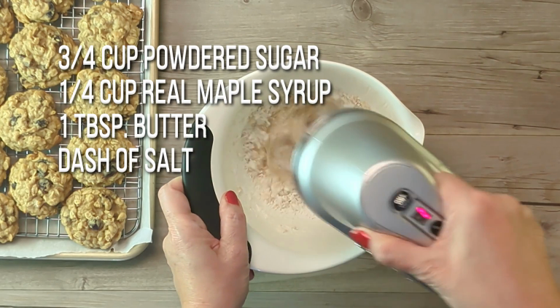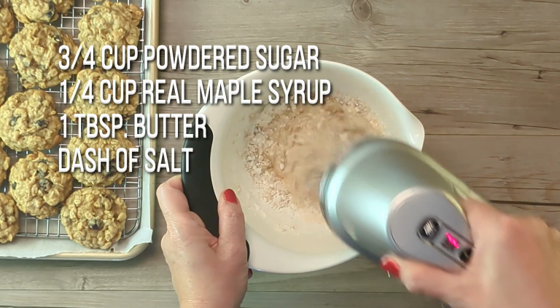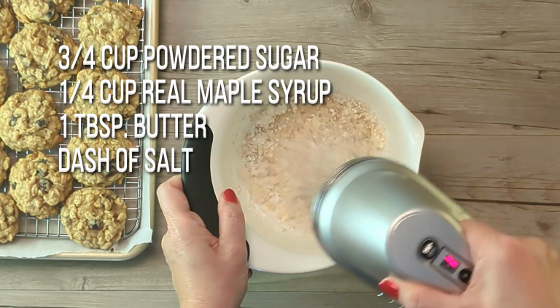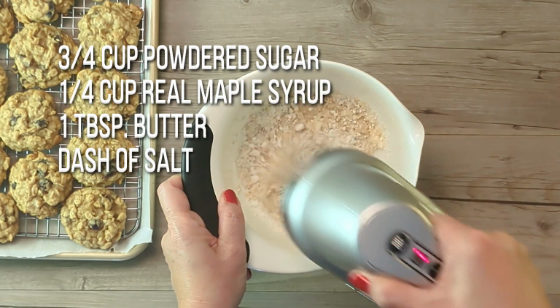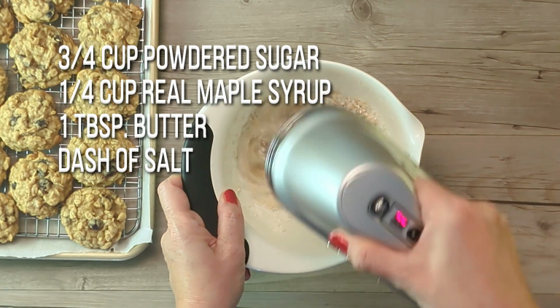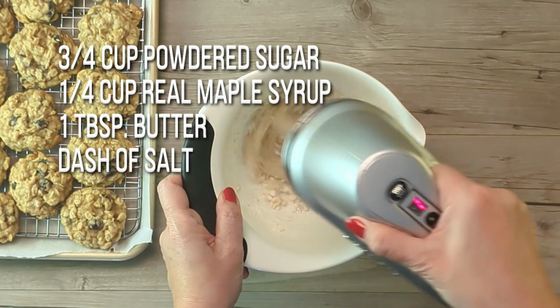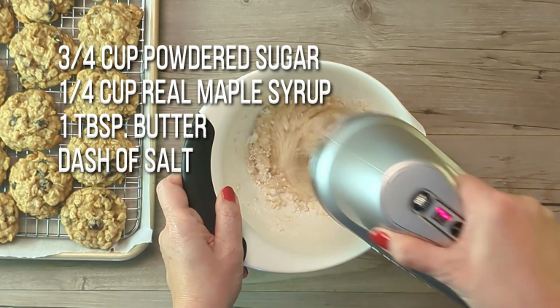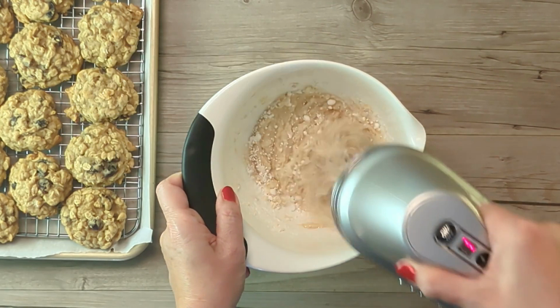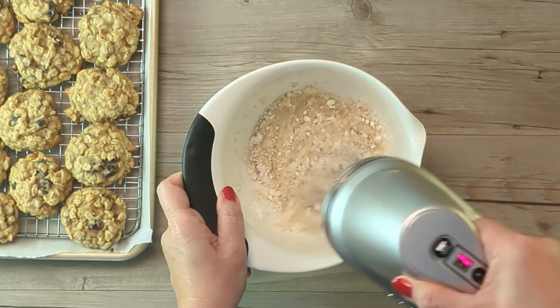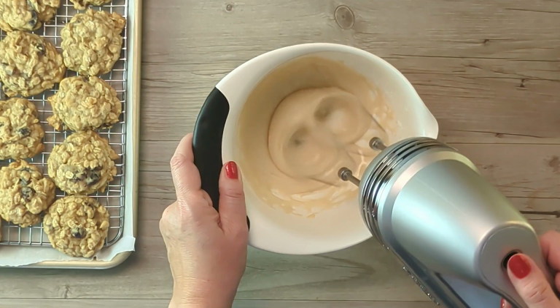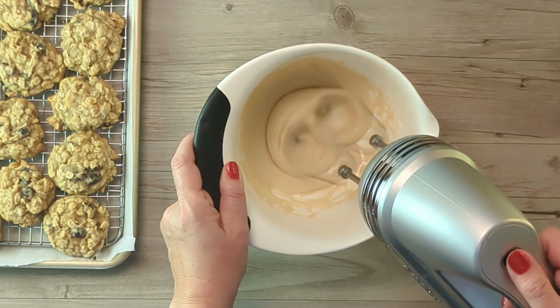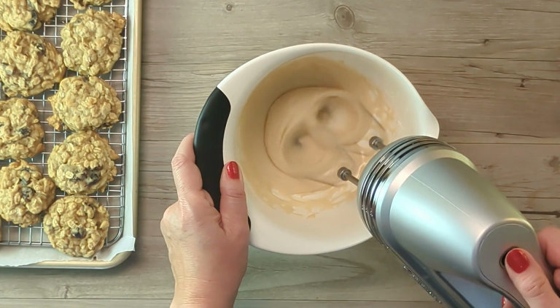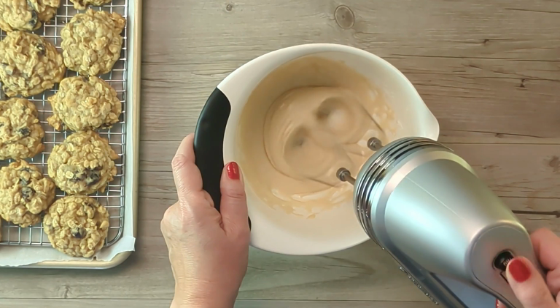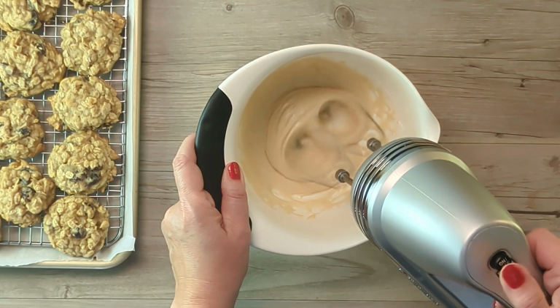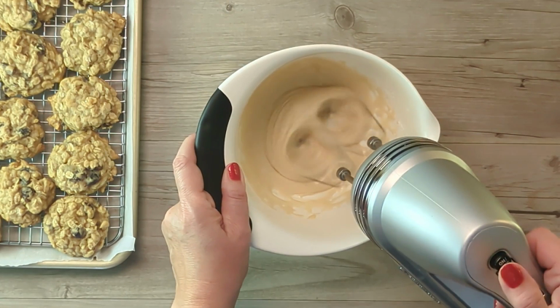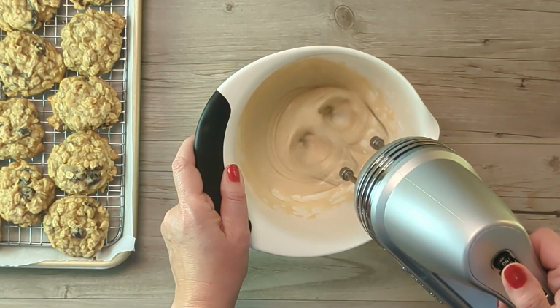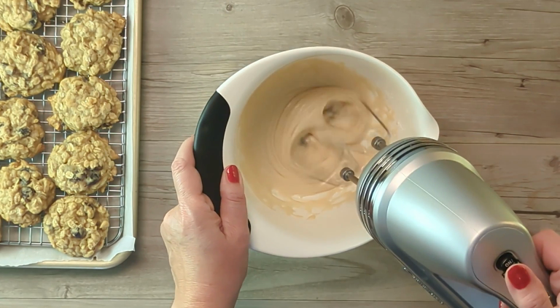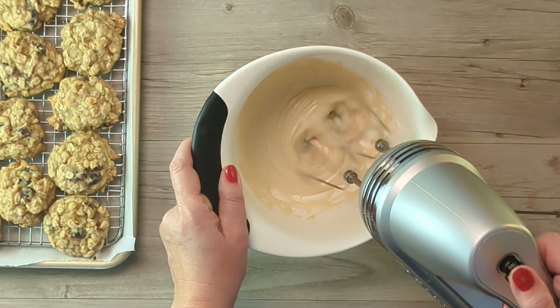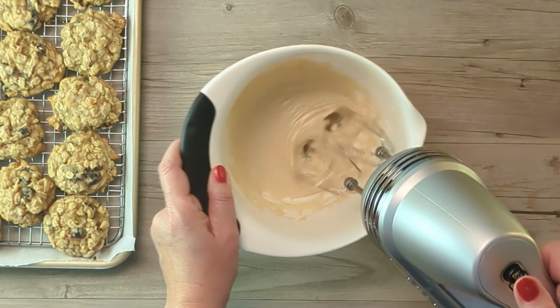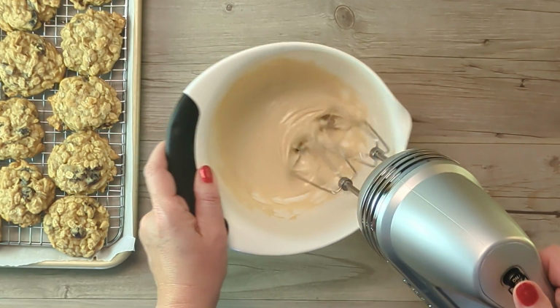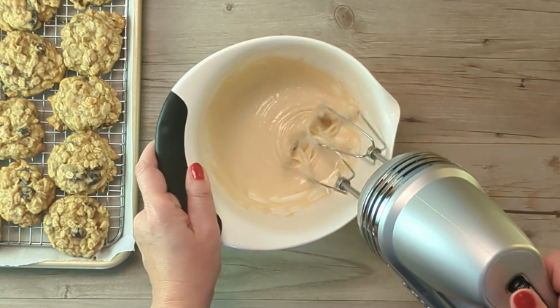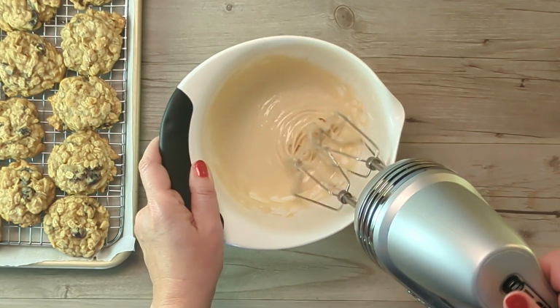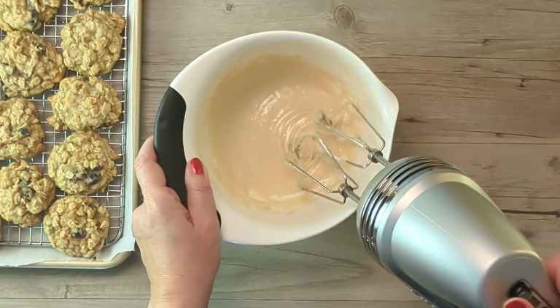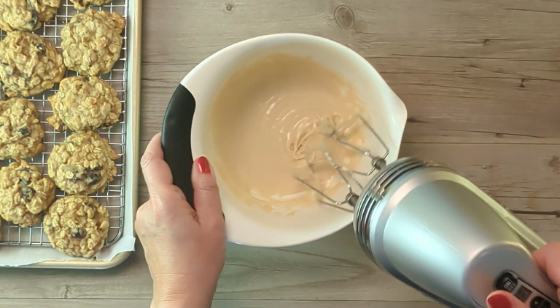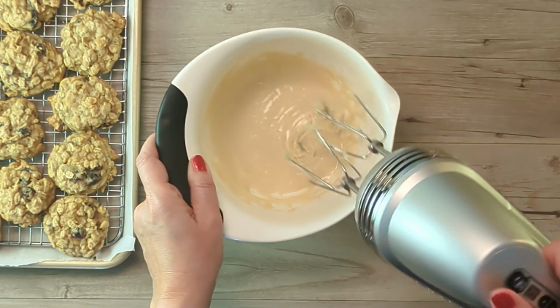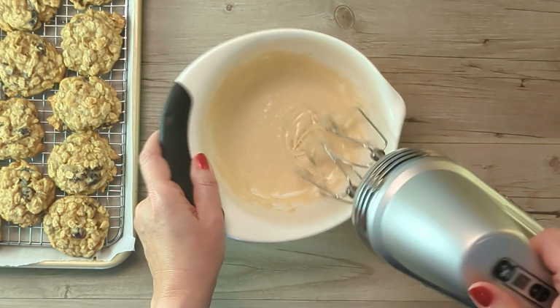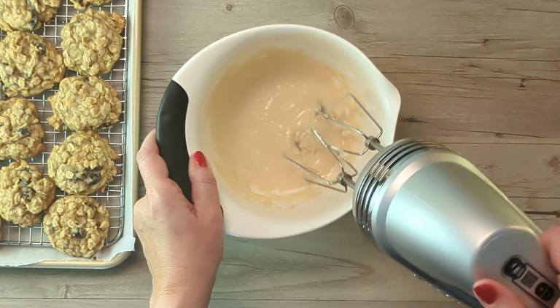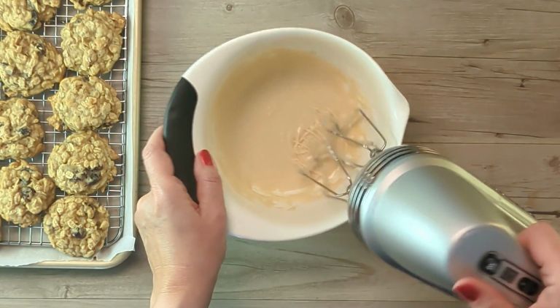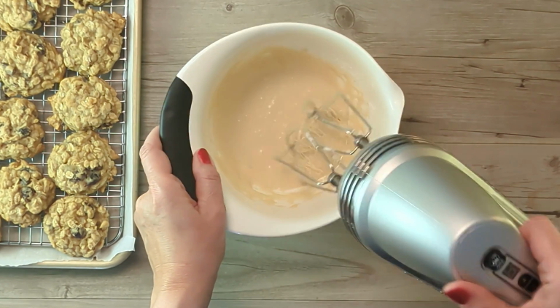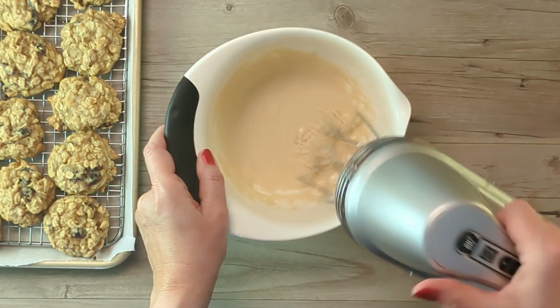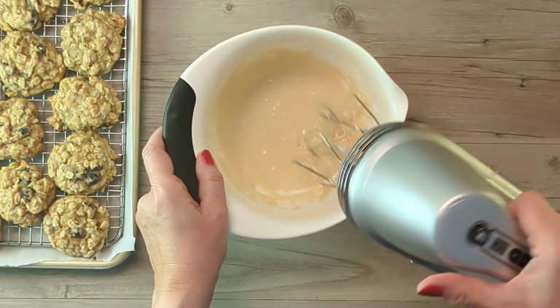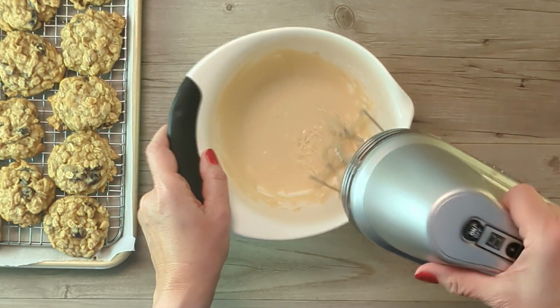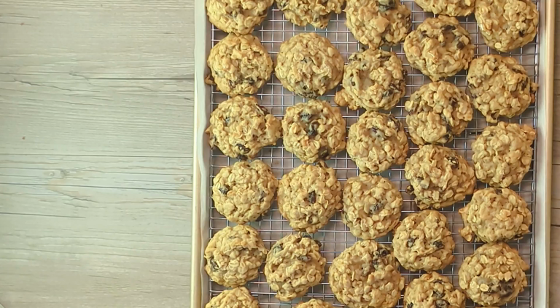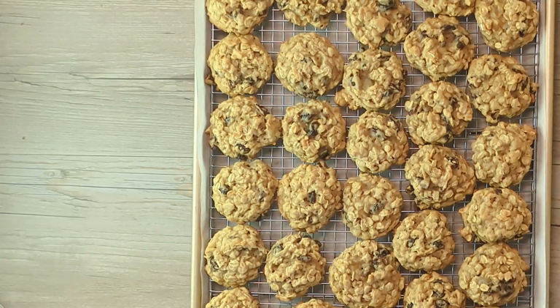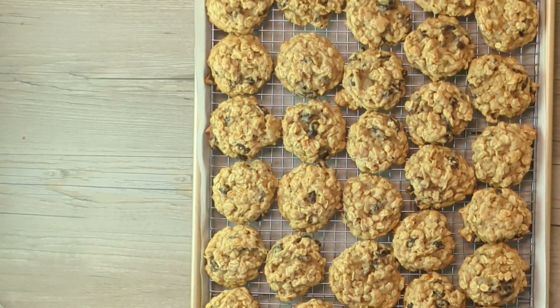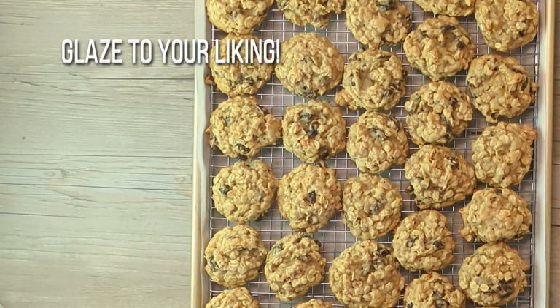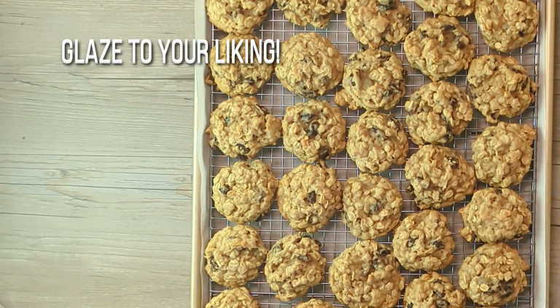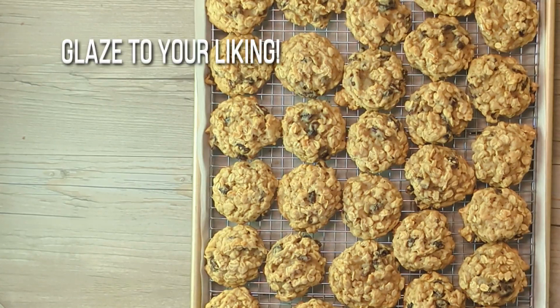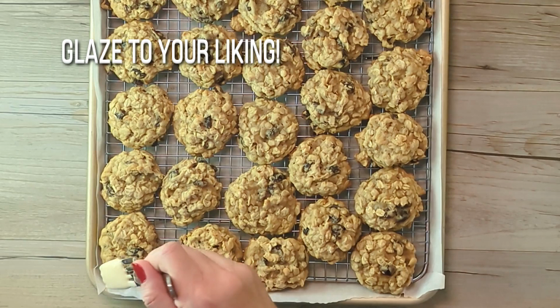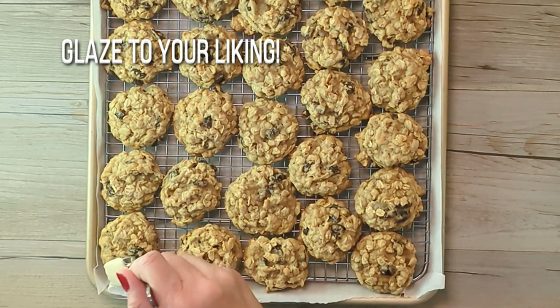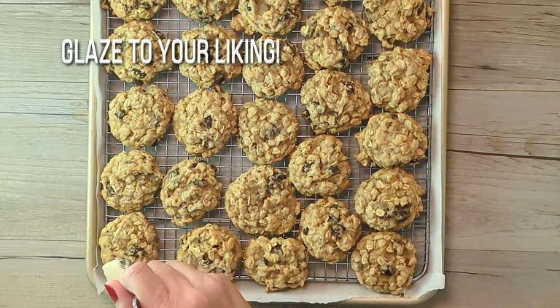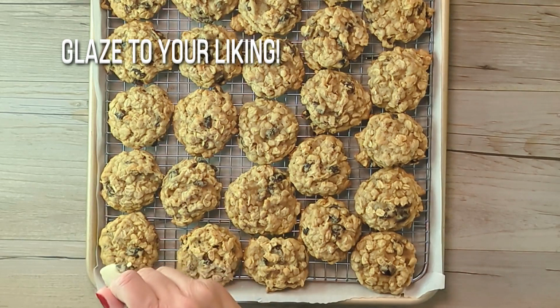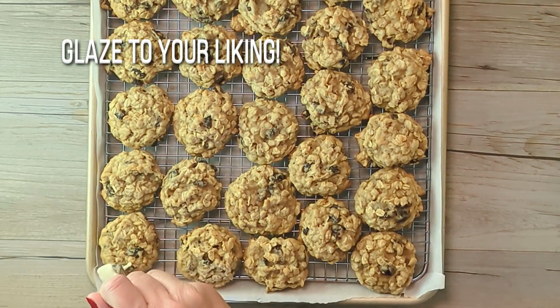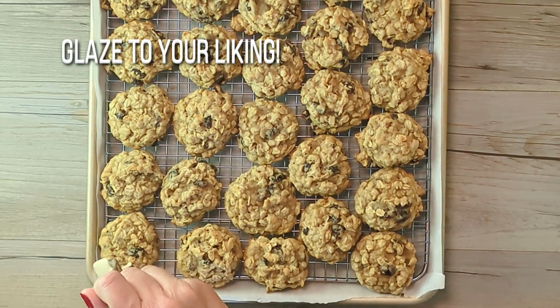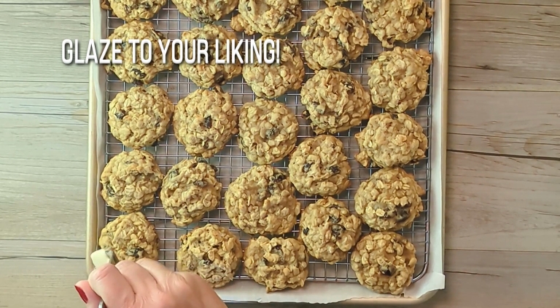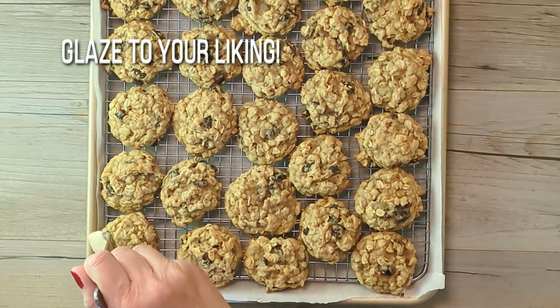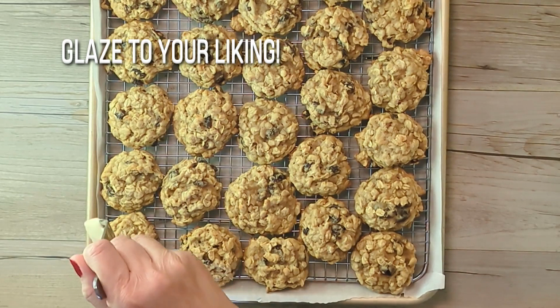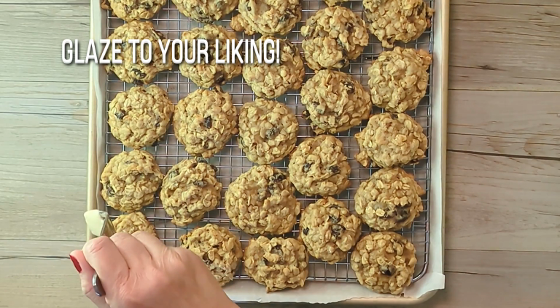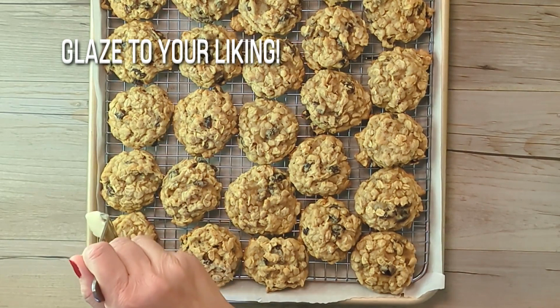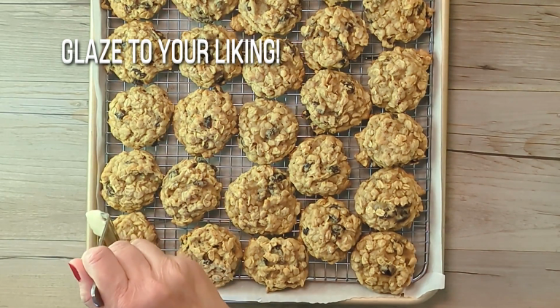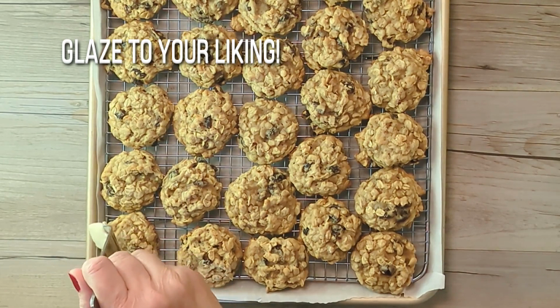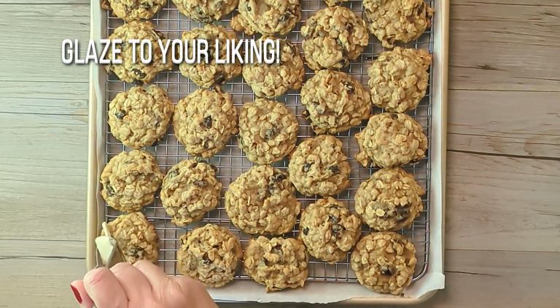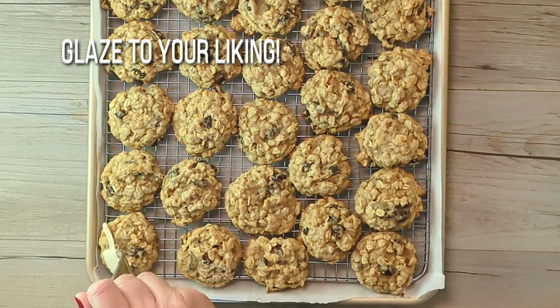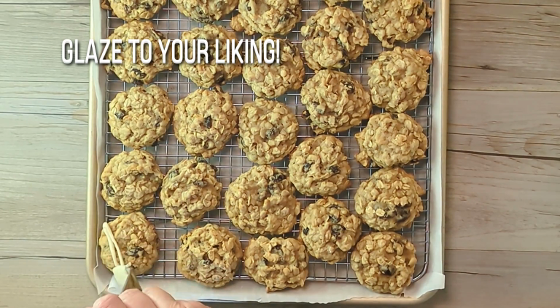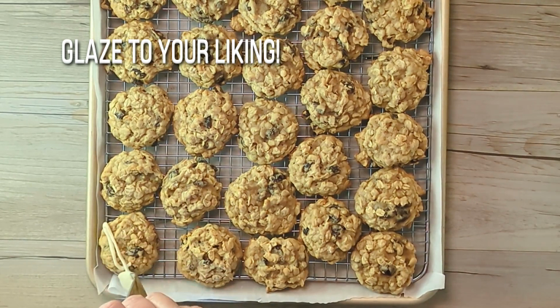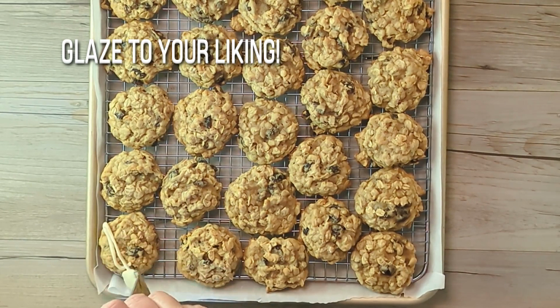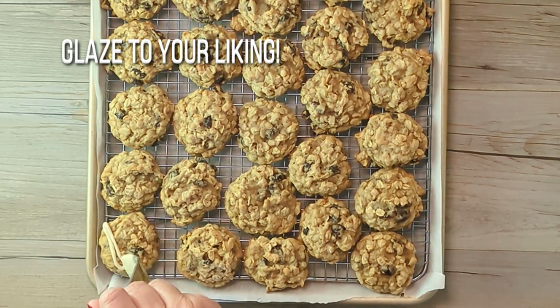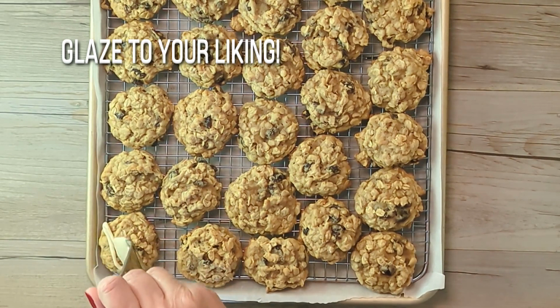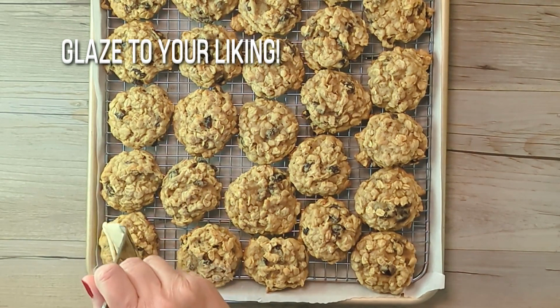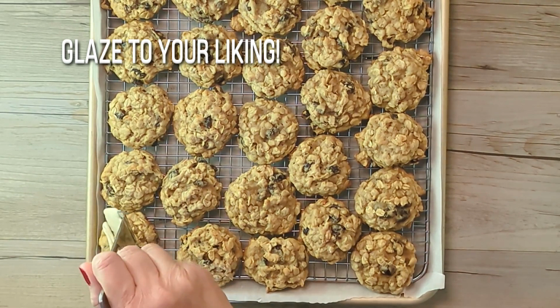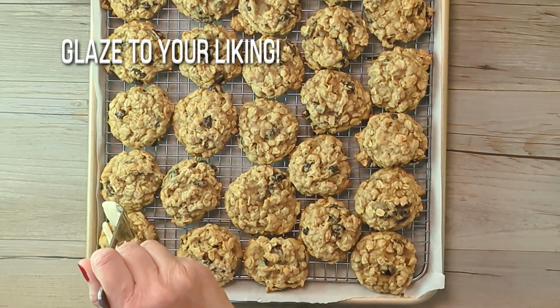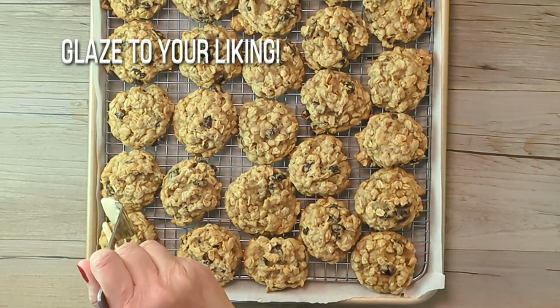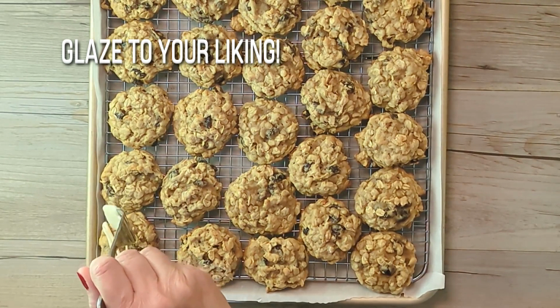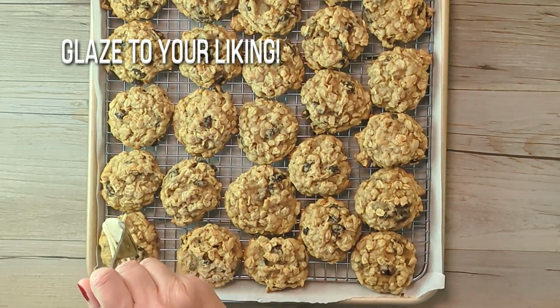No need to wait — go ahead and start glazing your cookies. If you wait too long, your glaze might get too thick to drizzle.